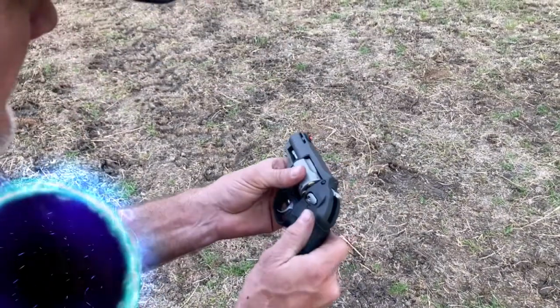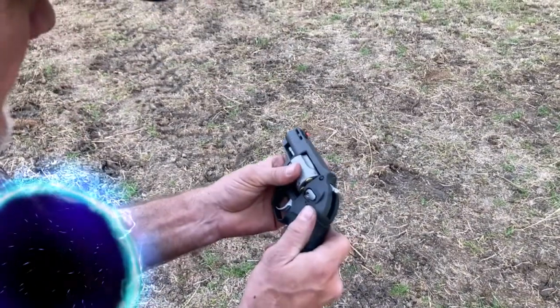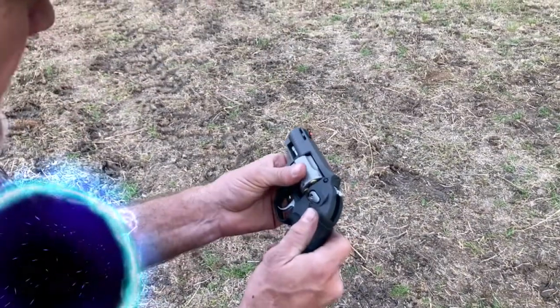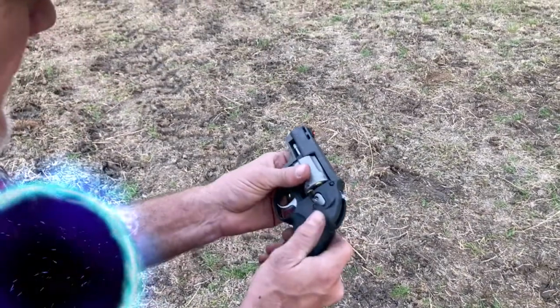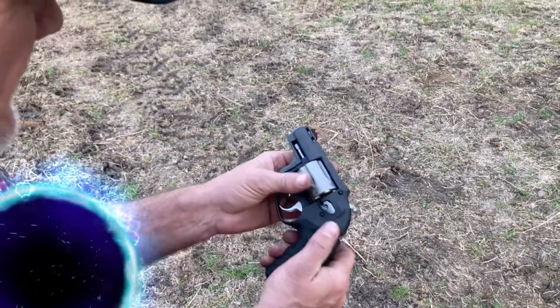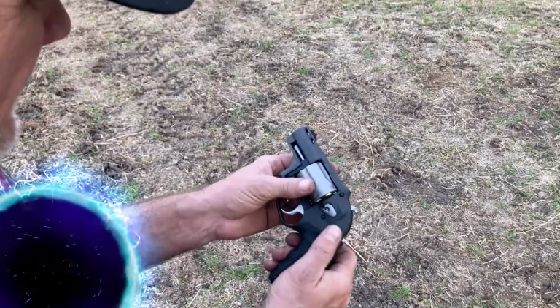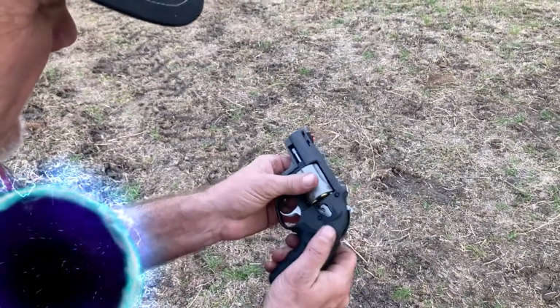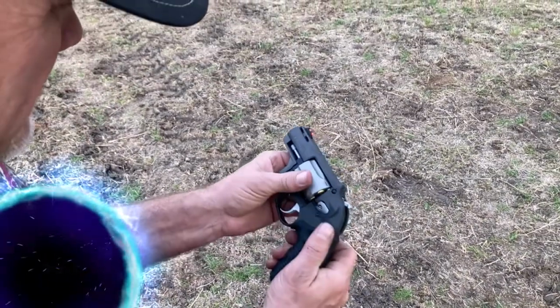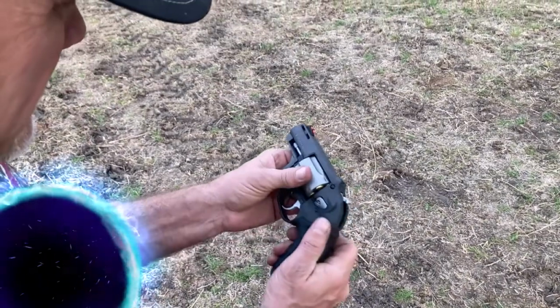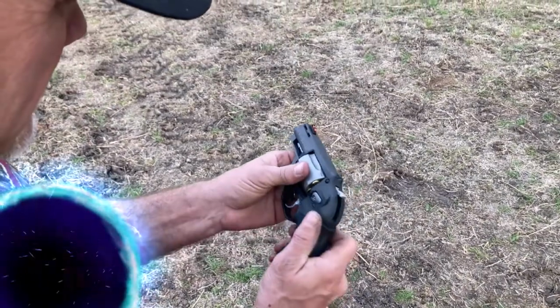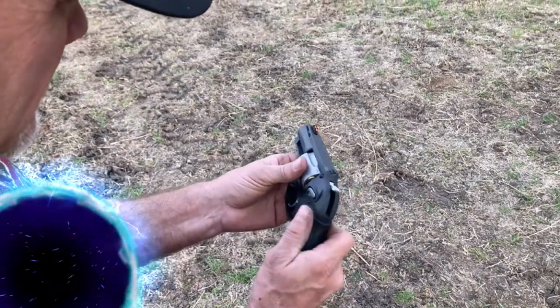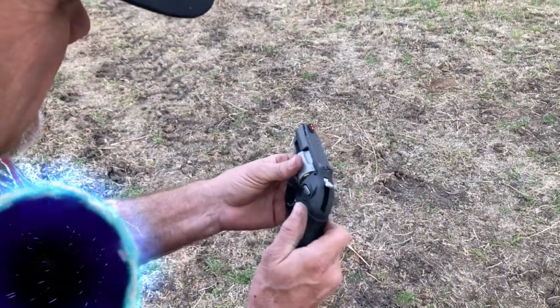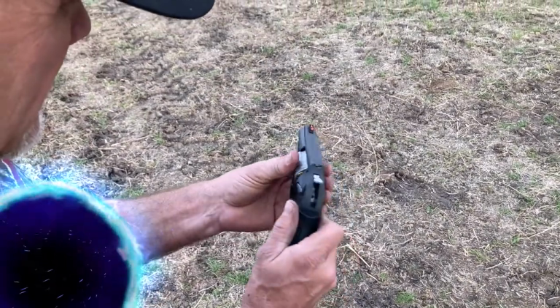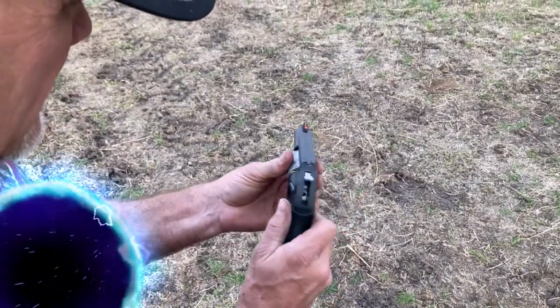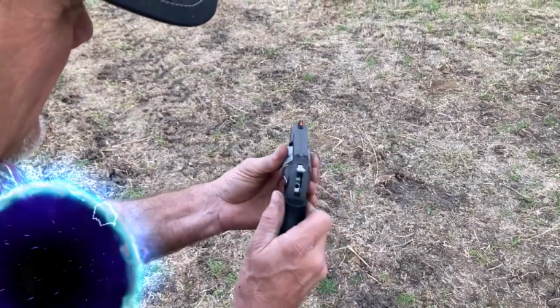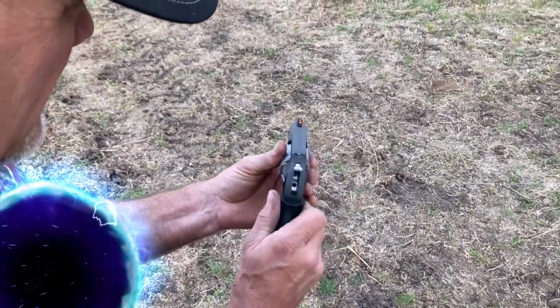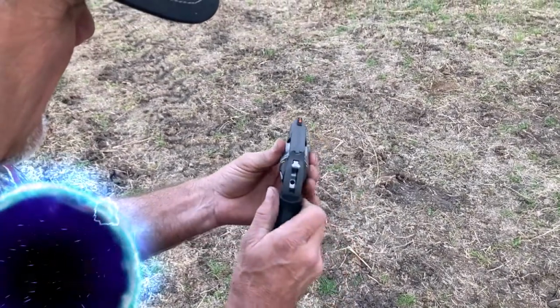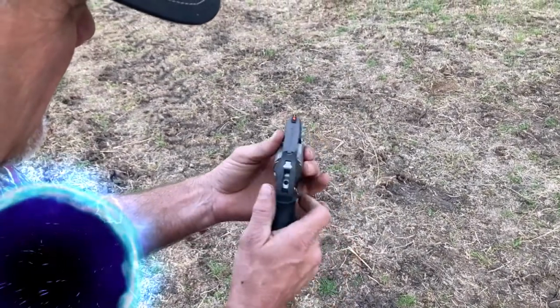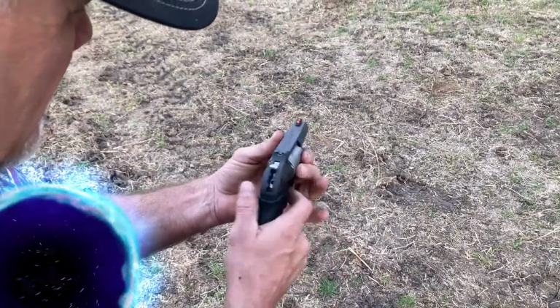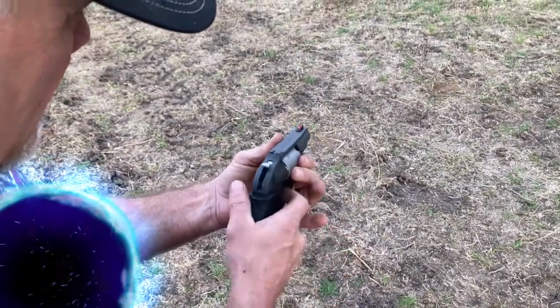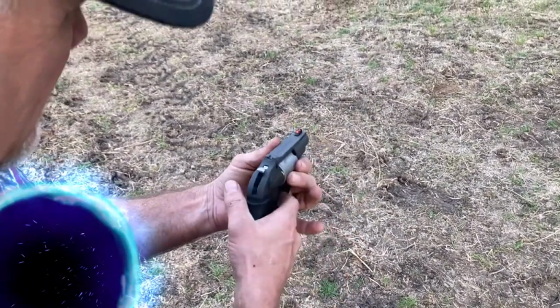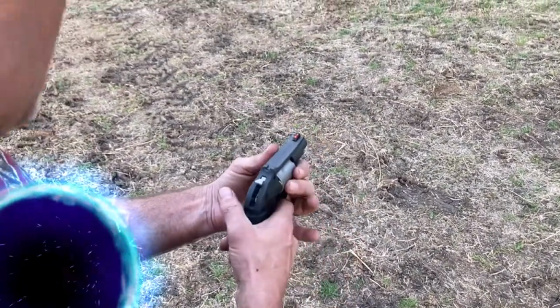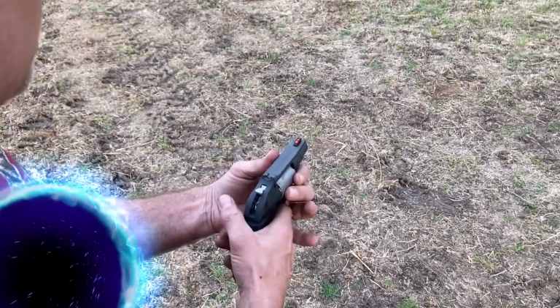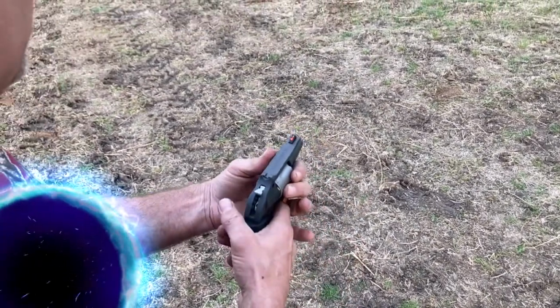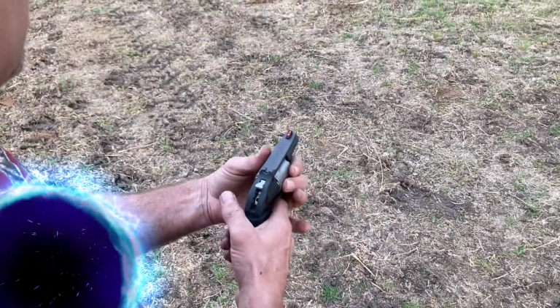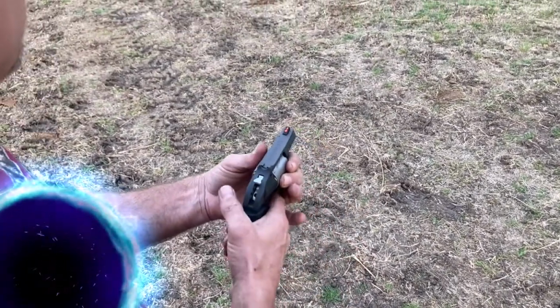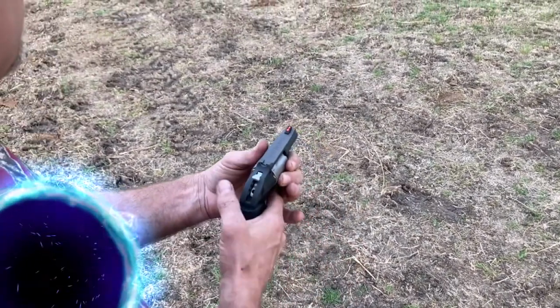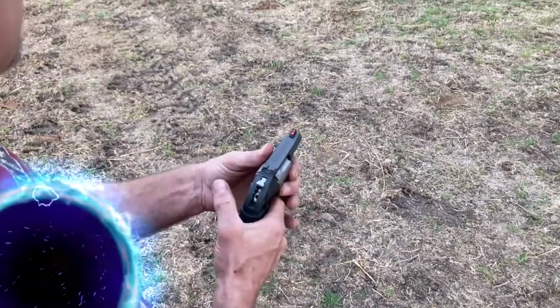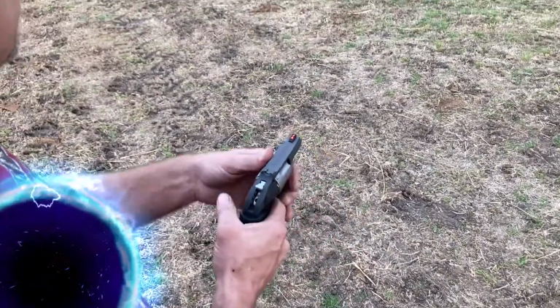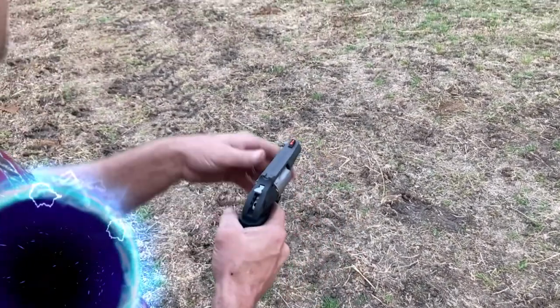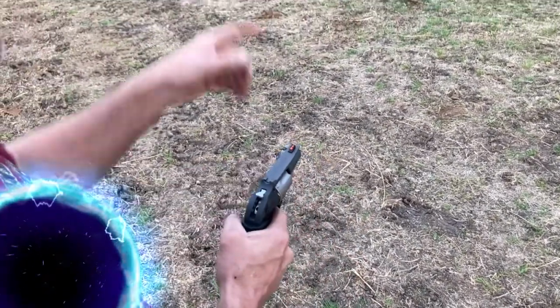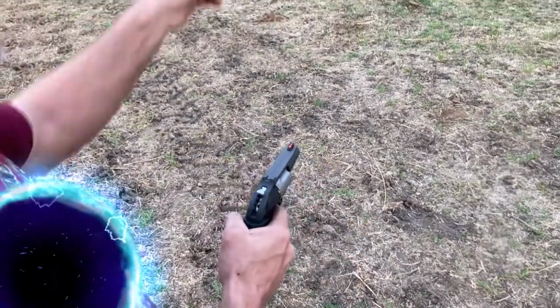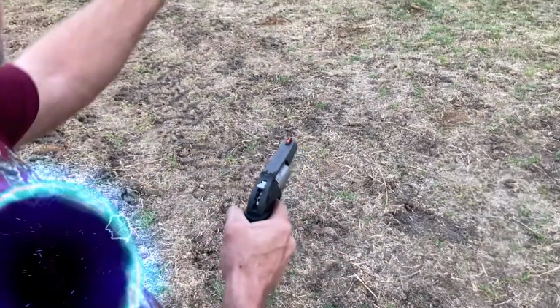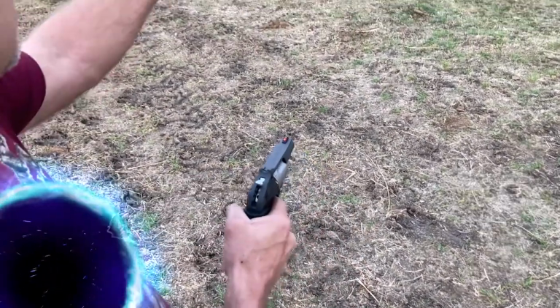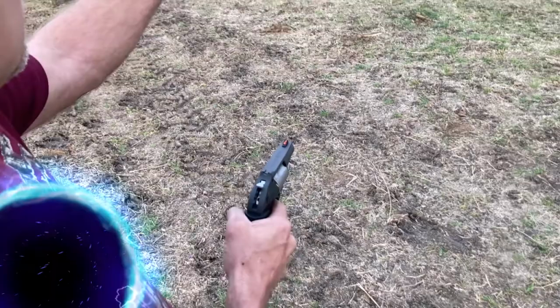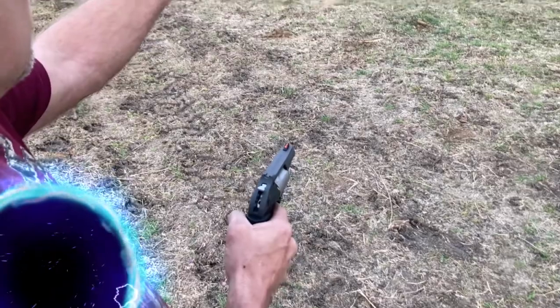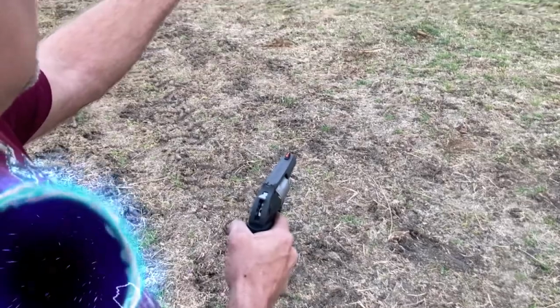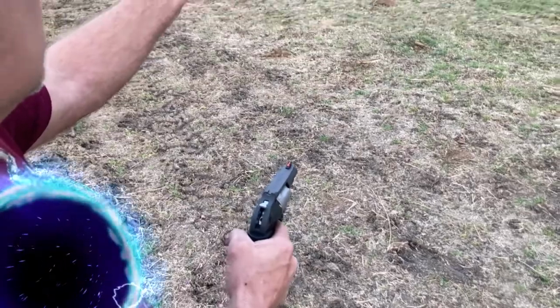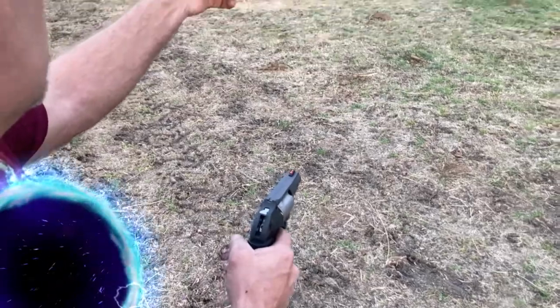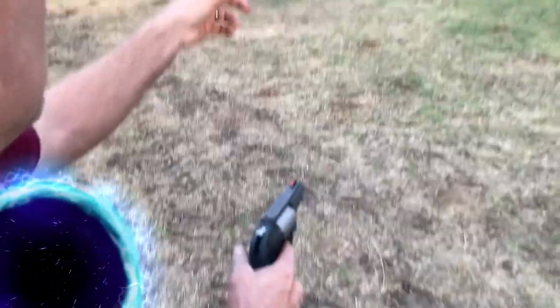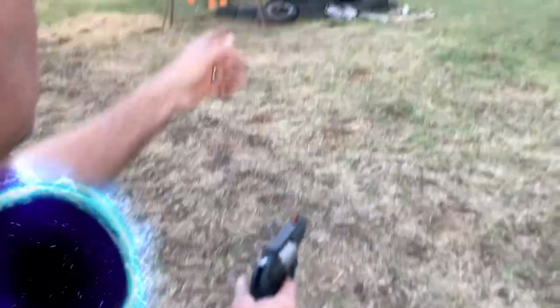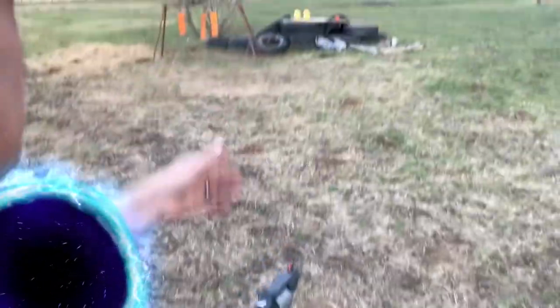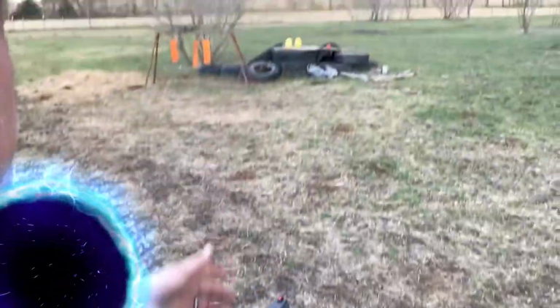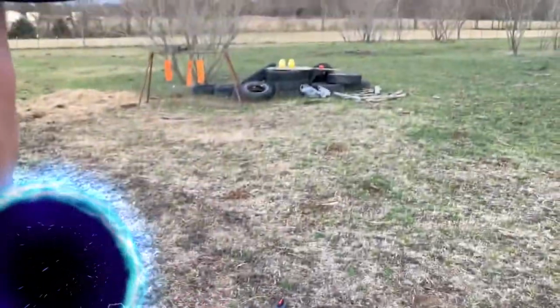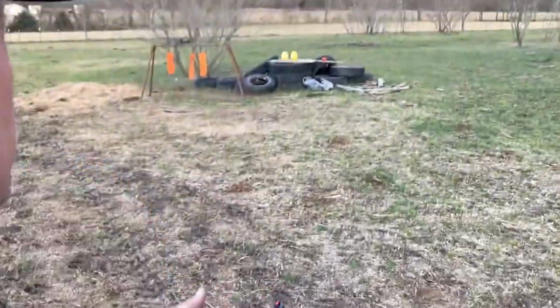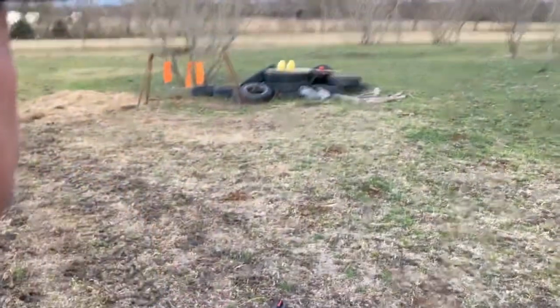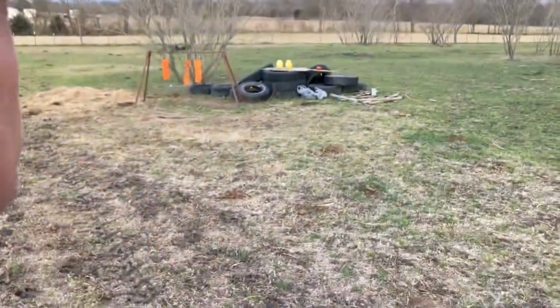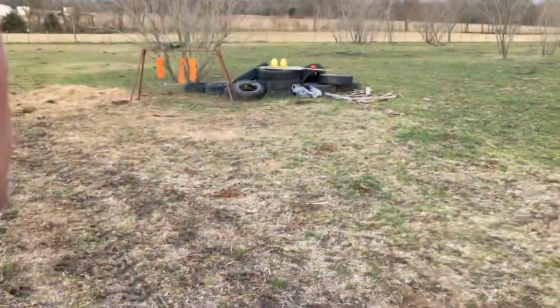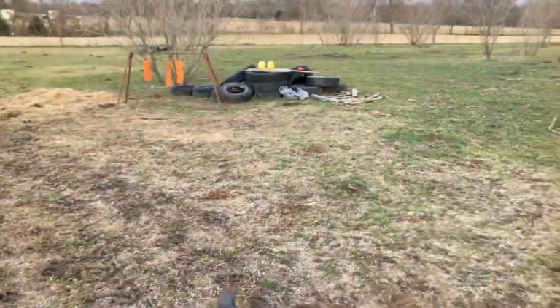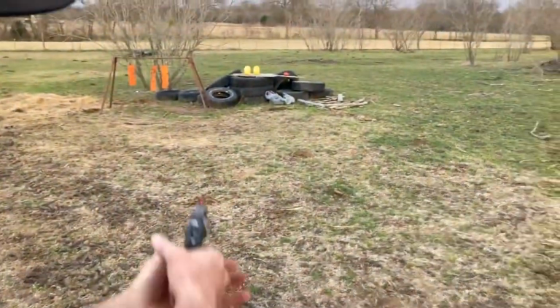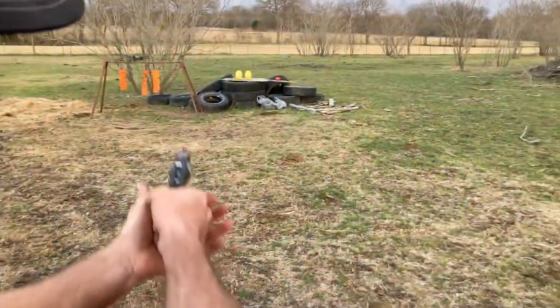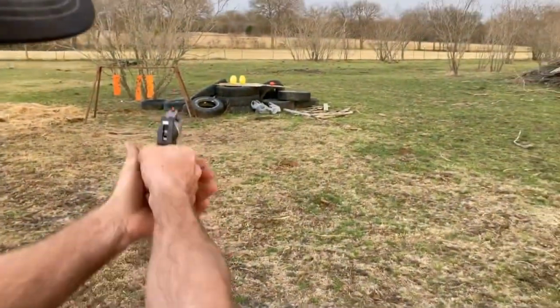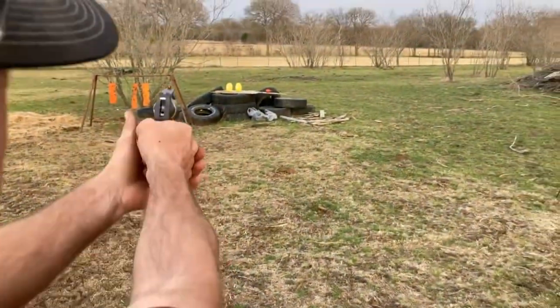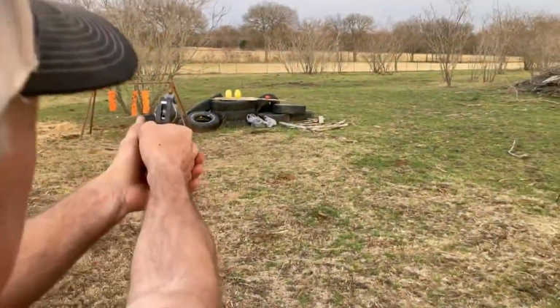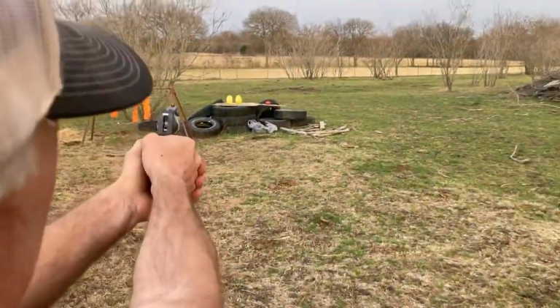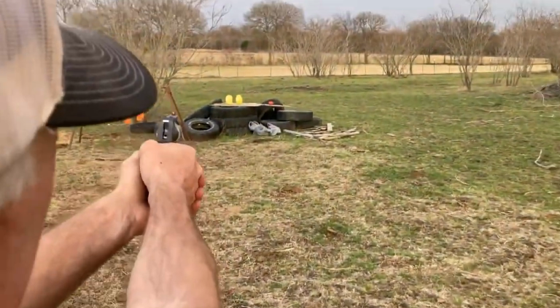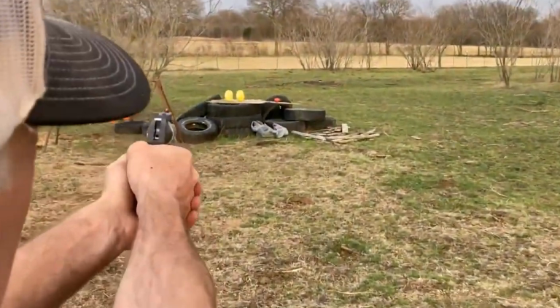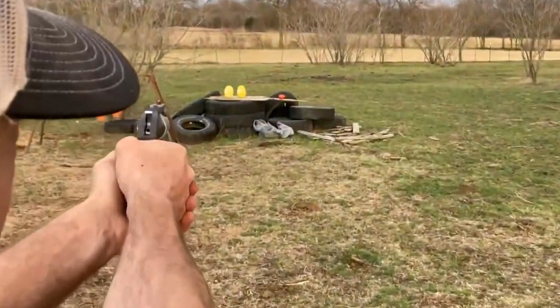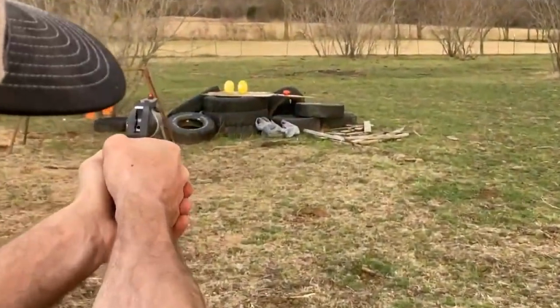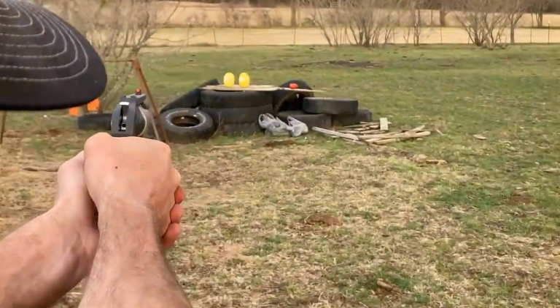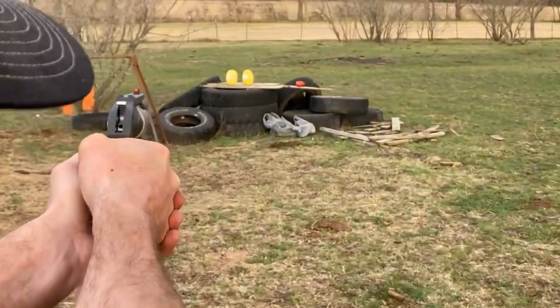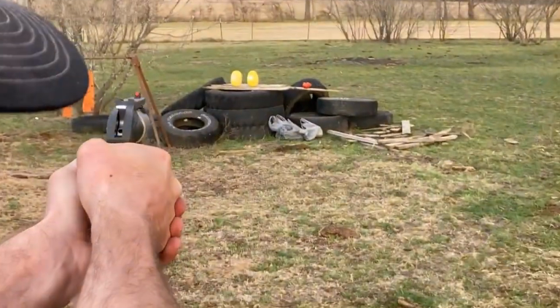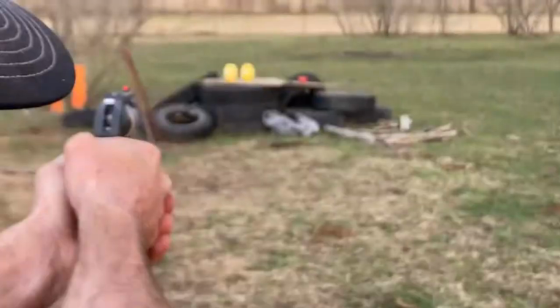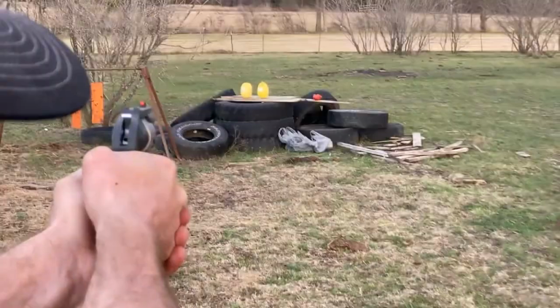It does have a little kick to it. In any event, I'm going to take aim at the squash down there — here we go.